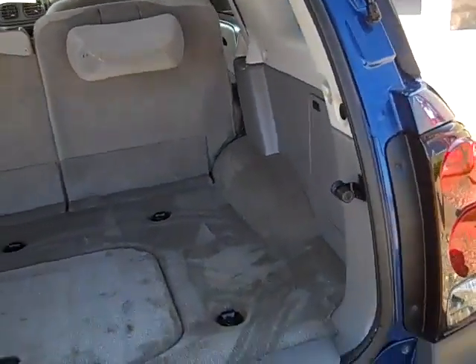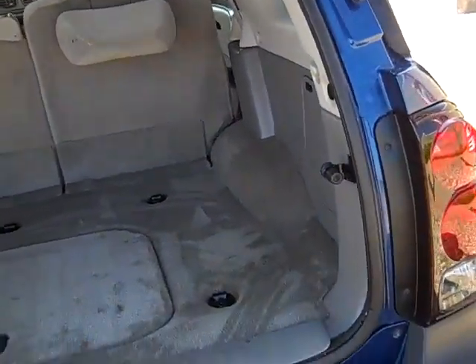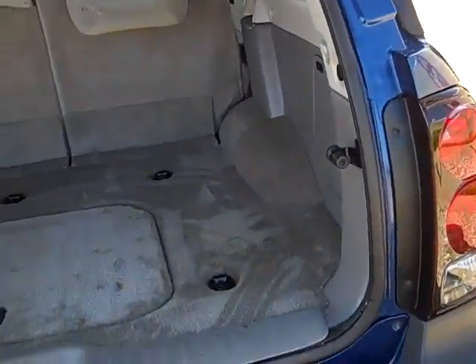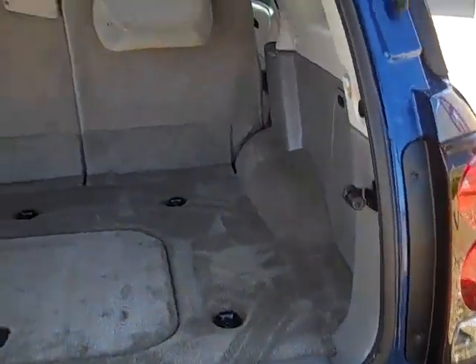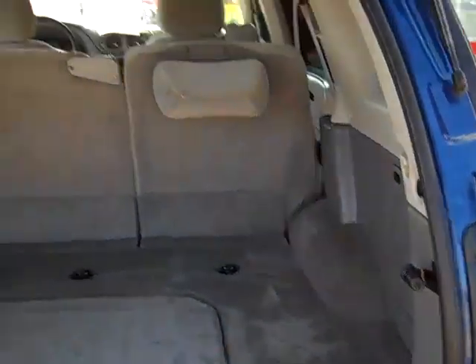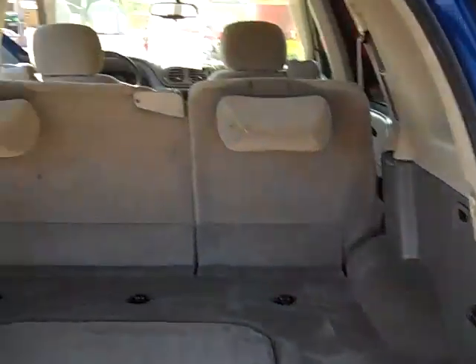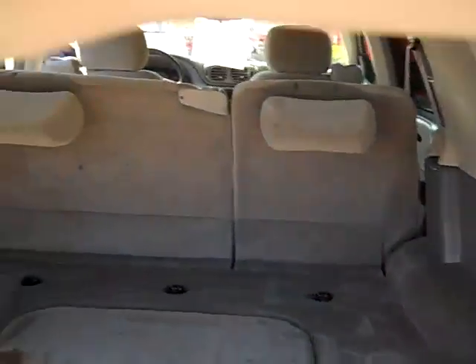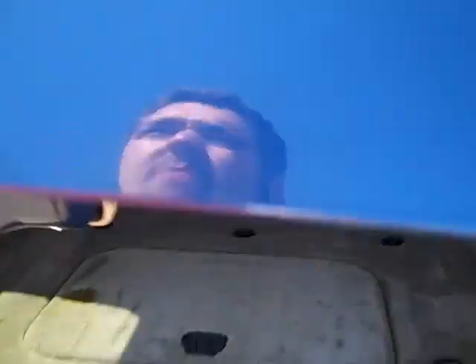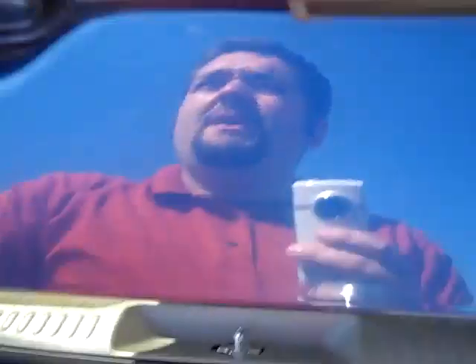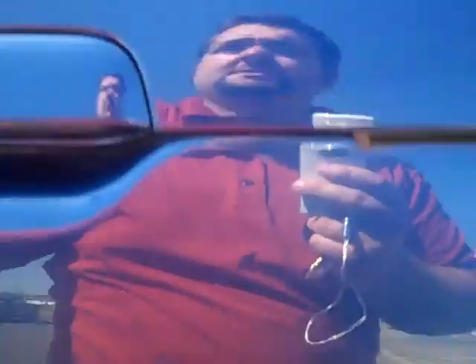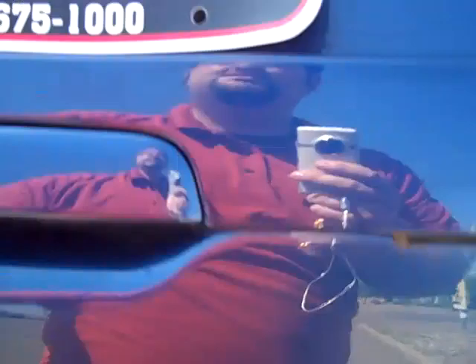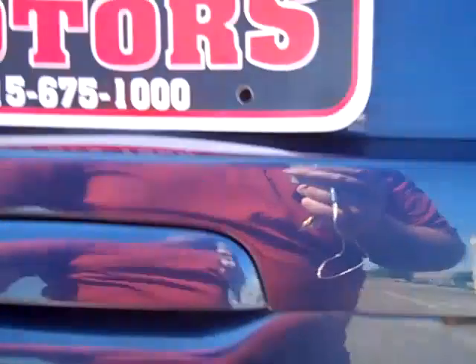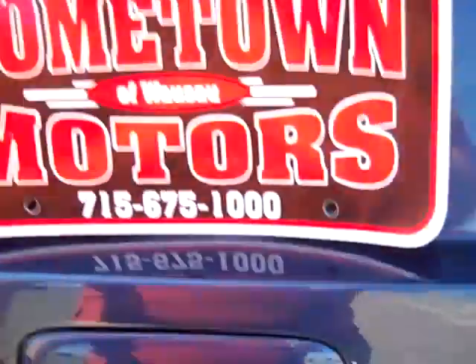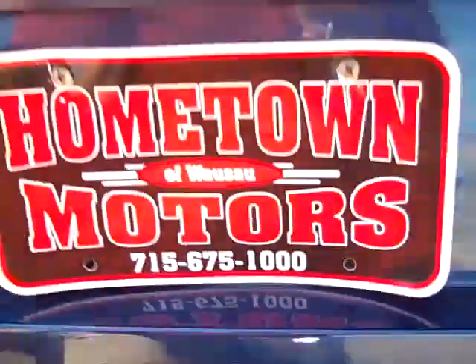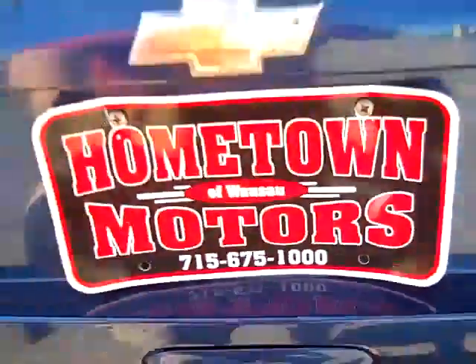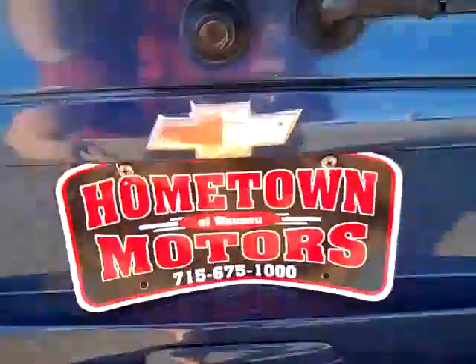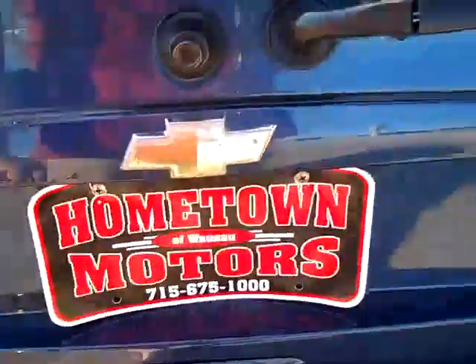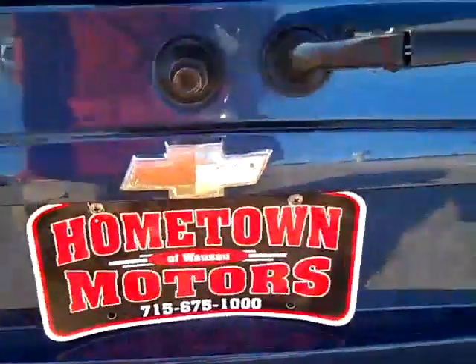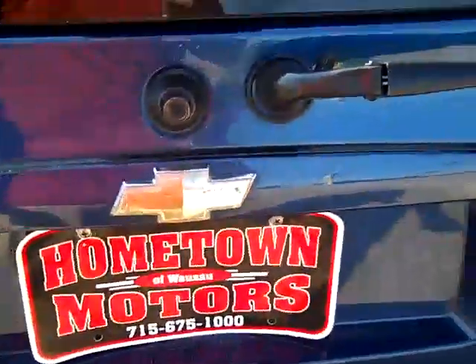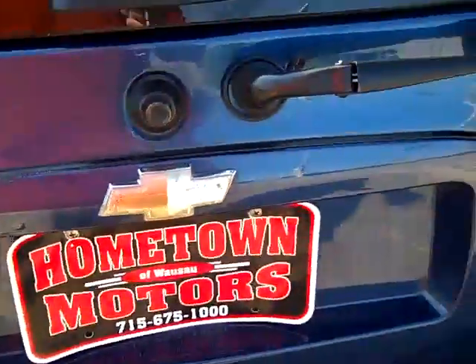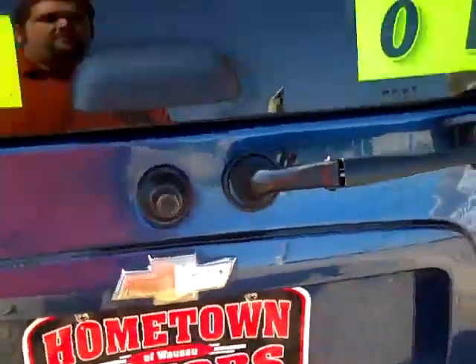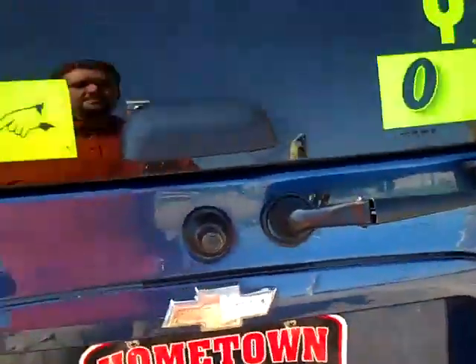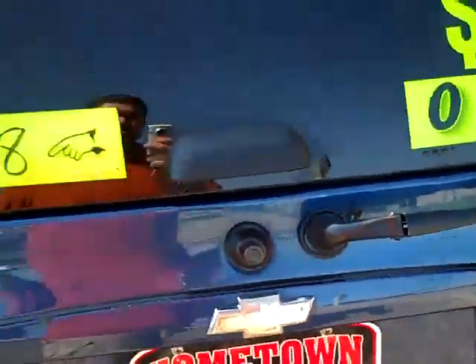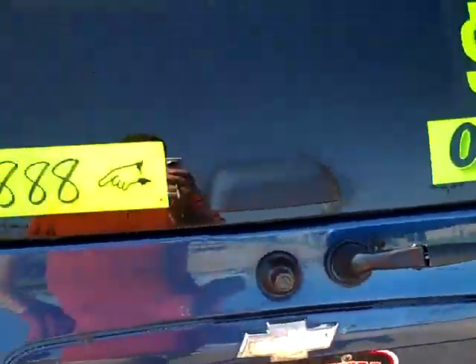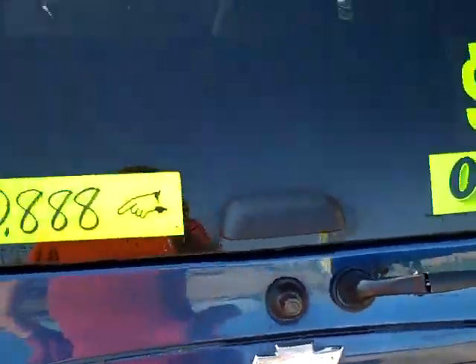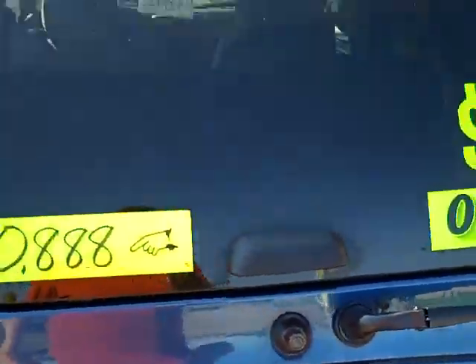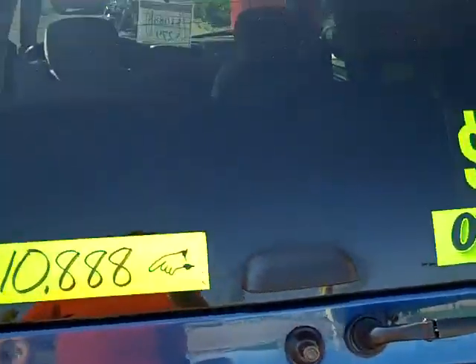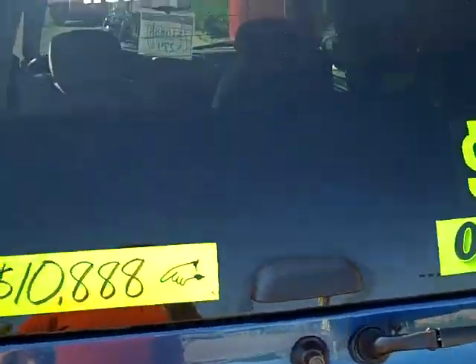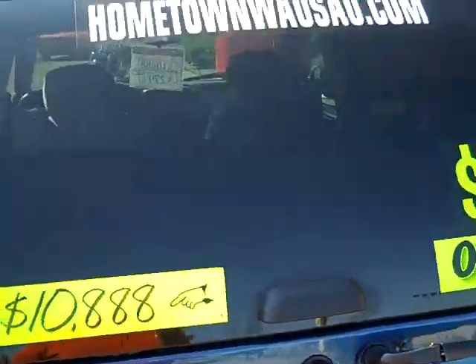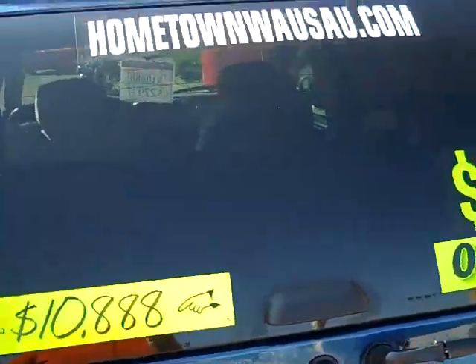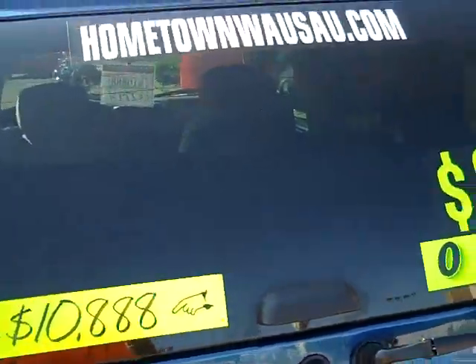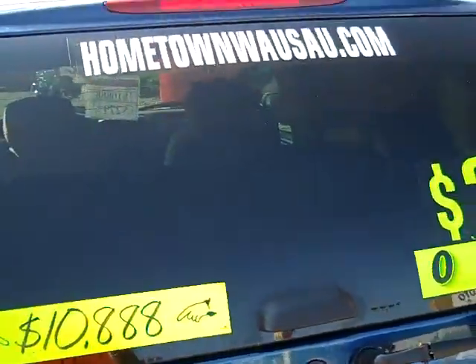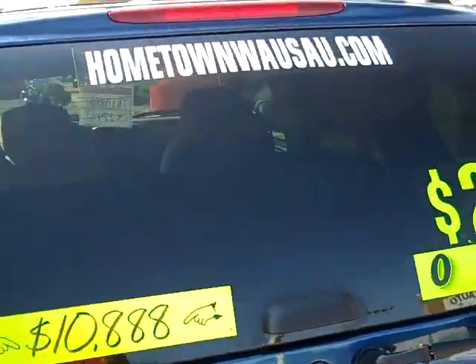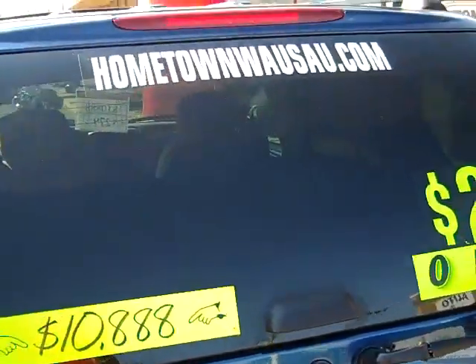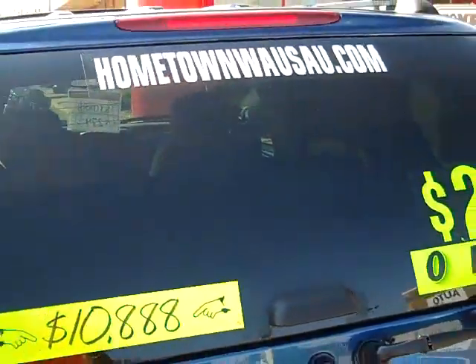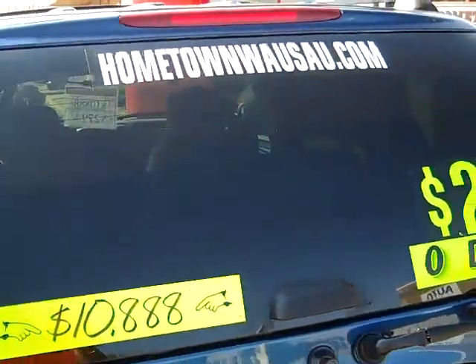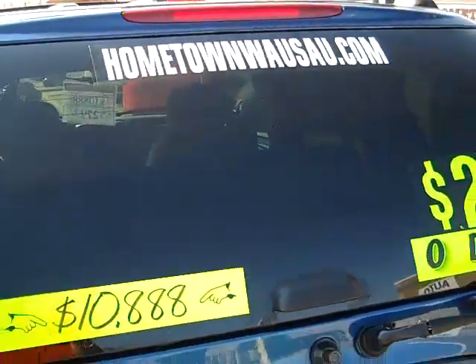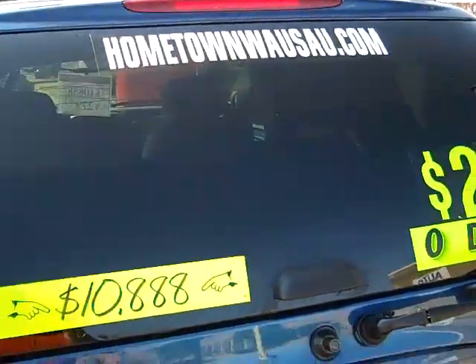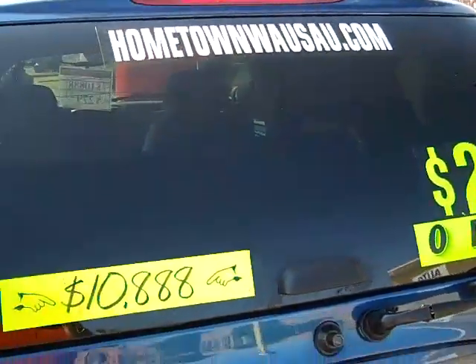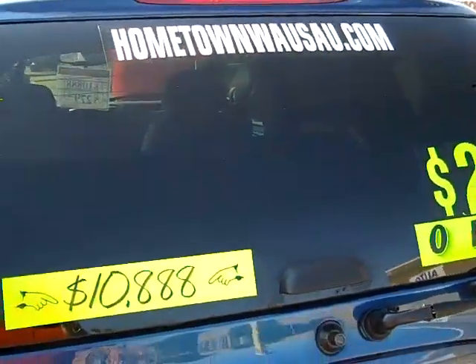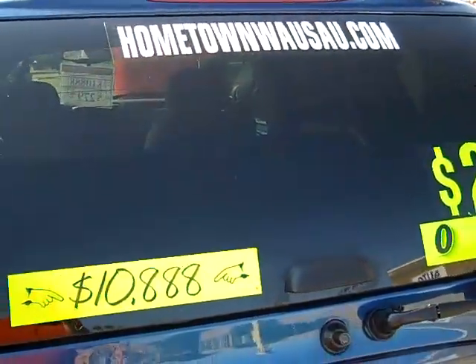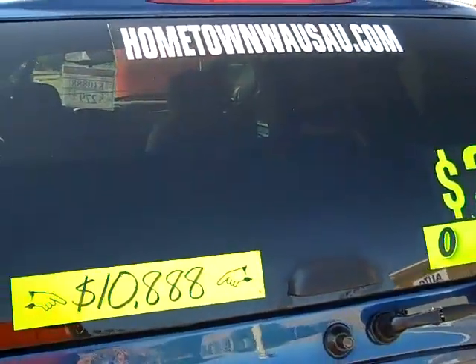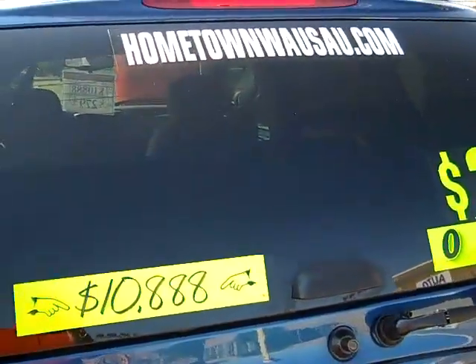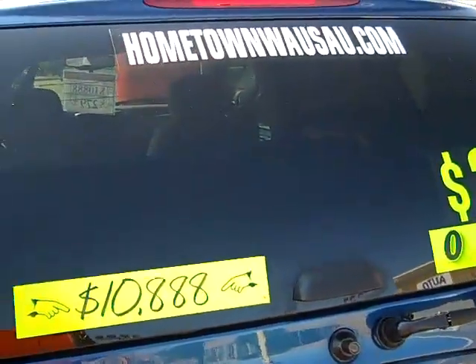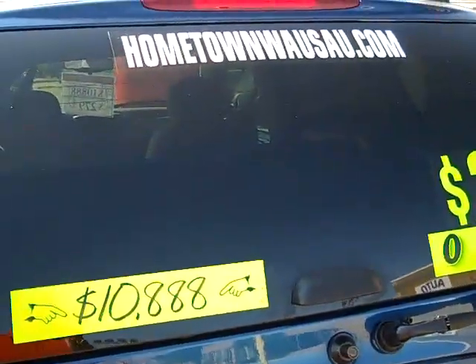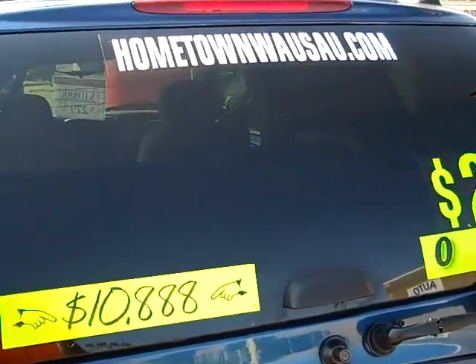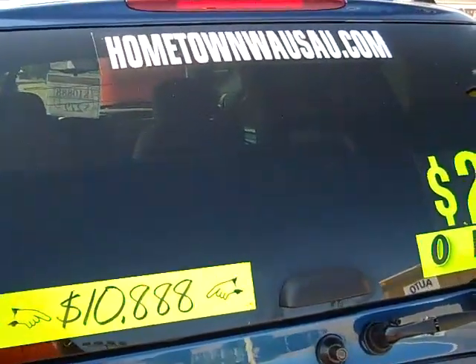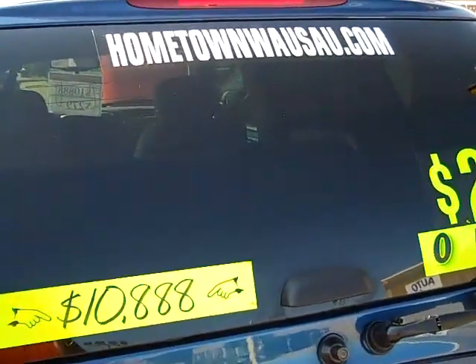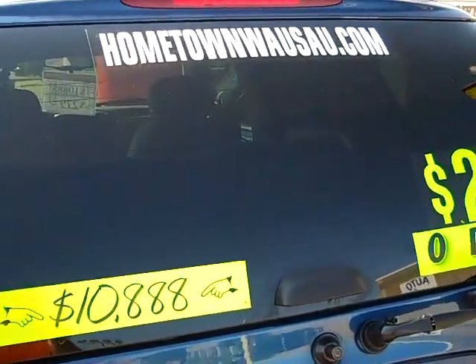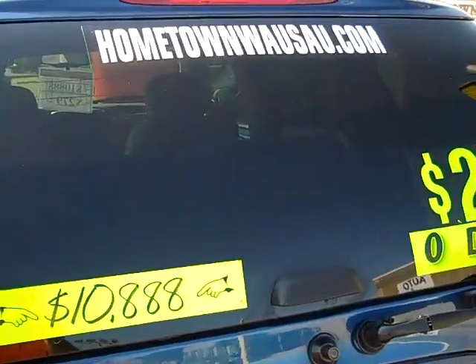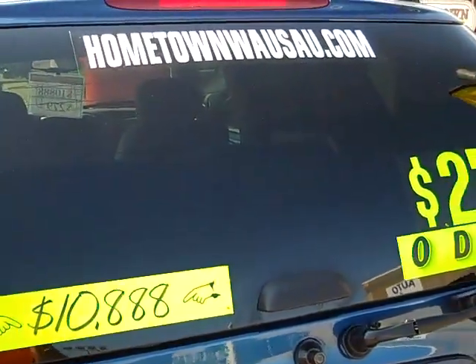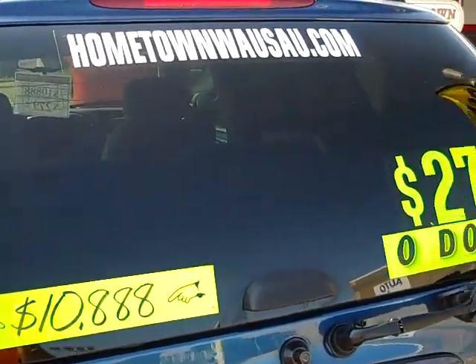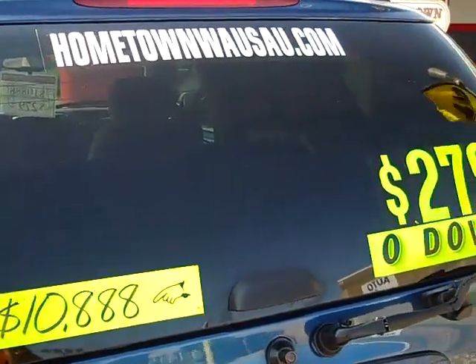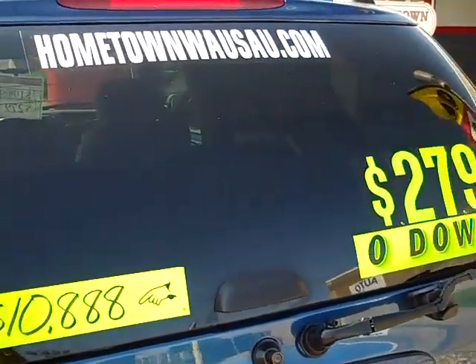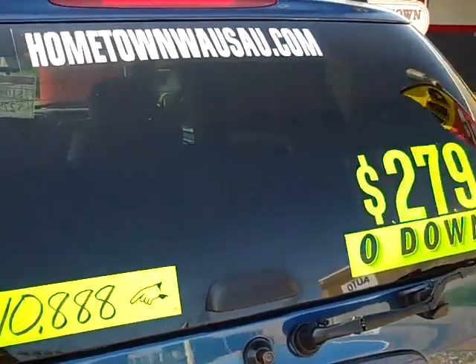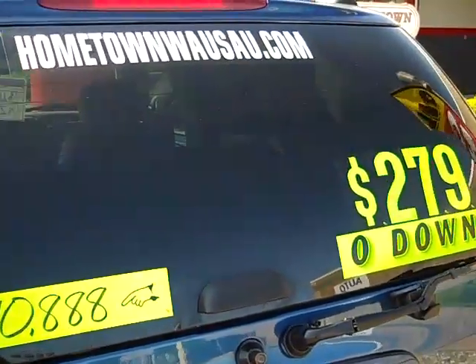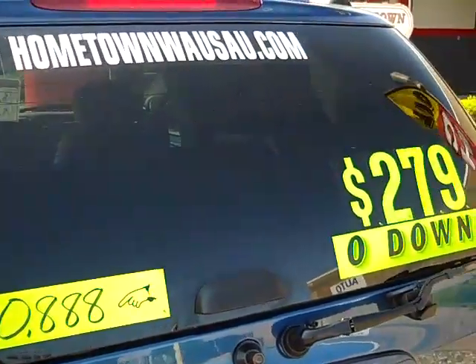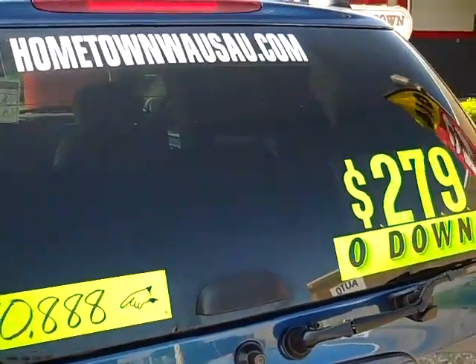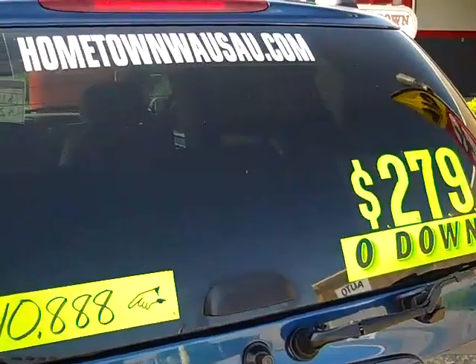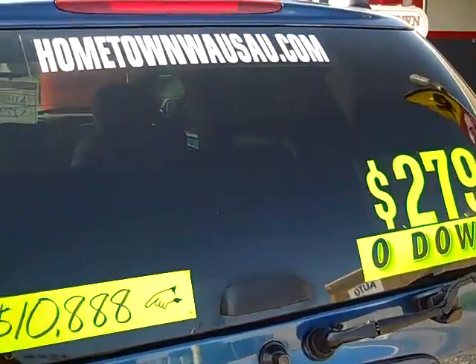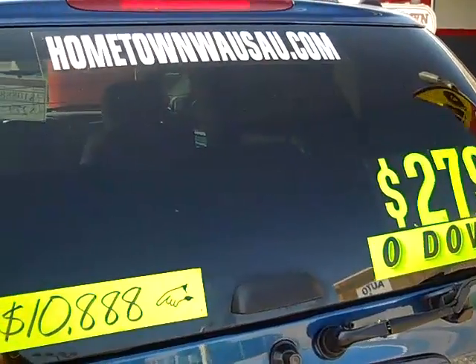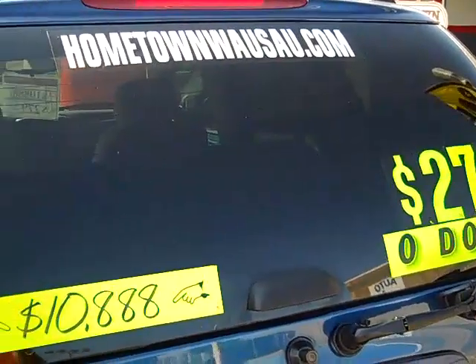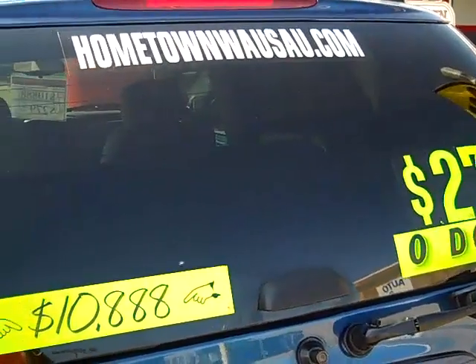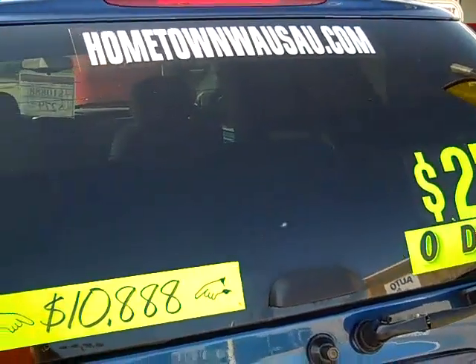You can see pictures and pricing information on our website, which is HometownWausau.com.